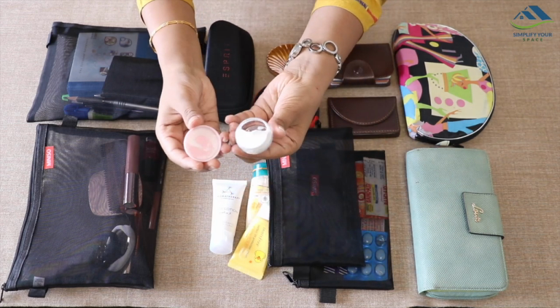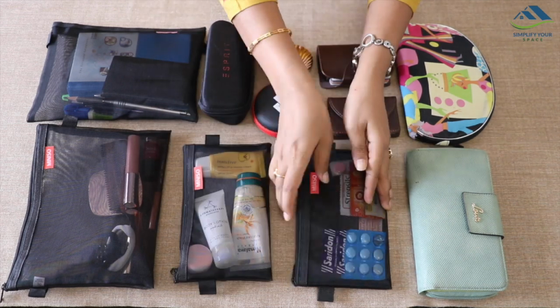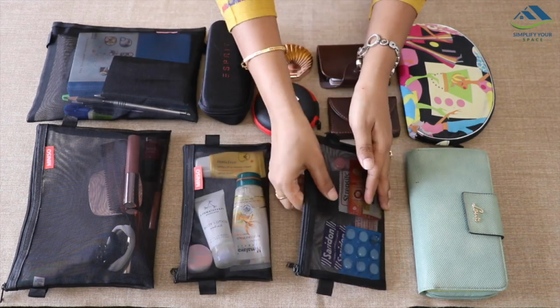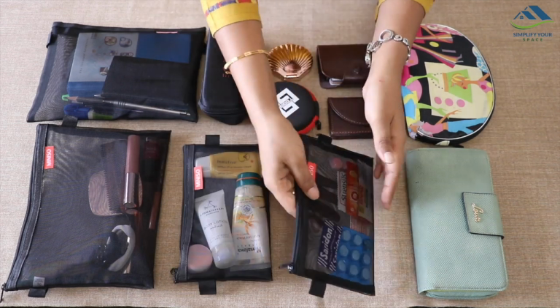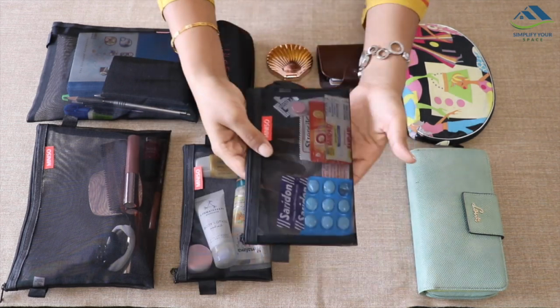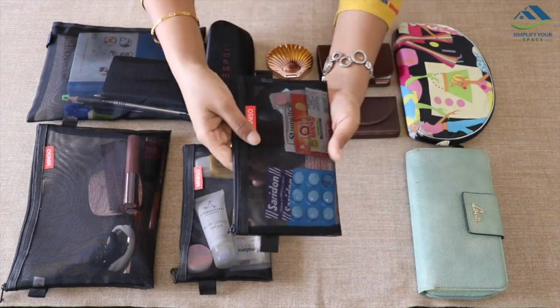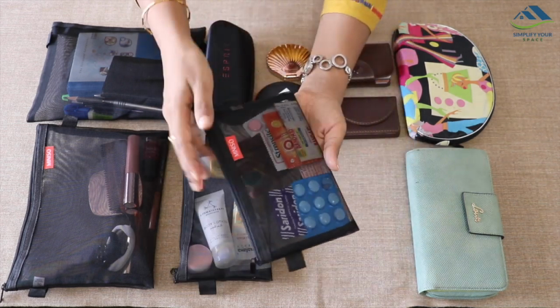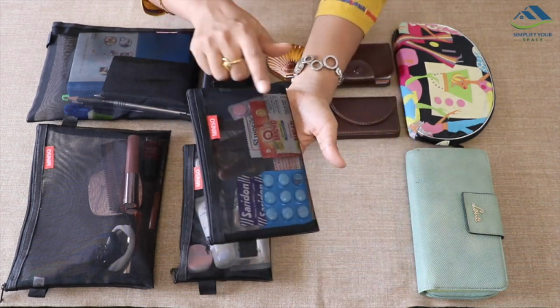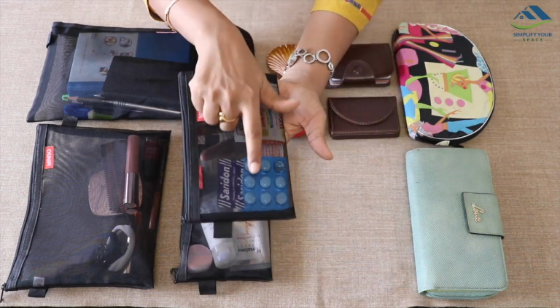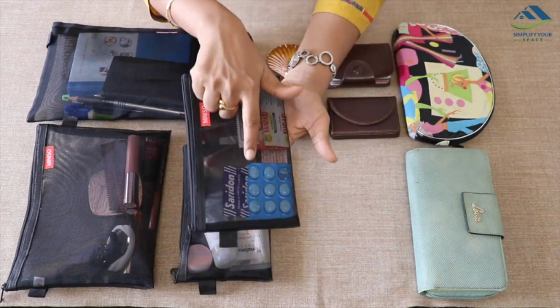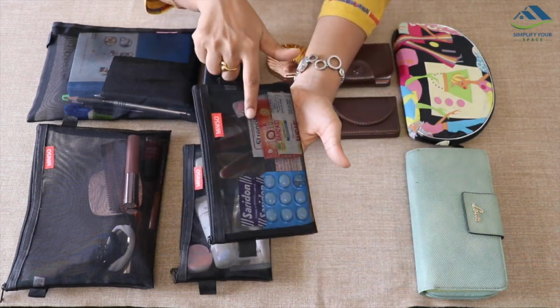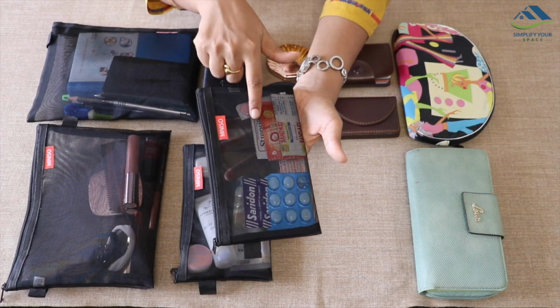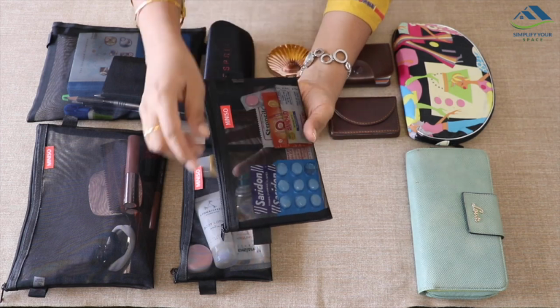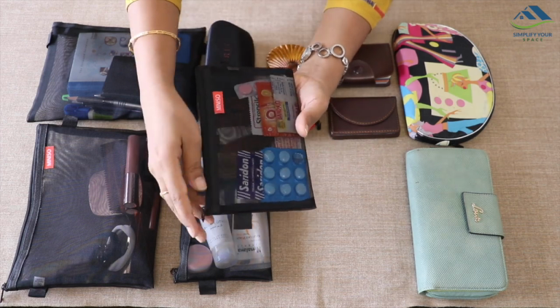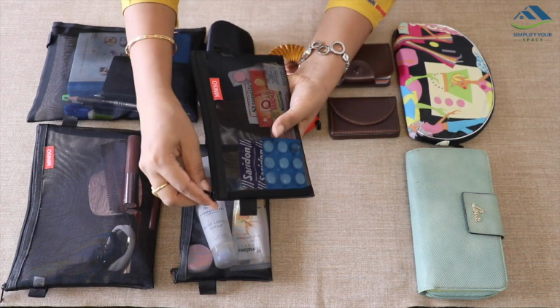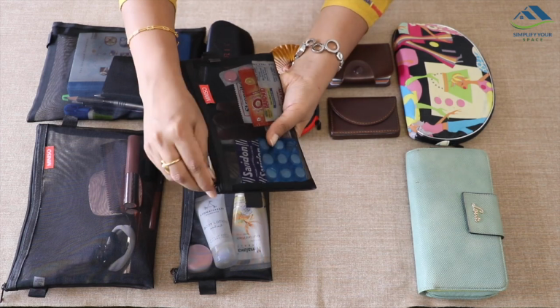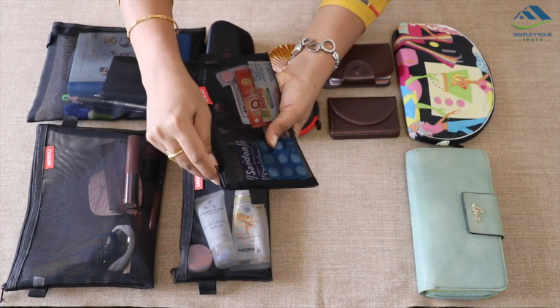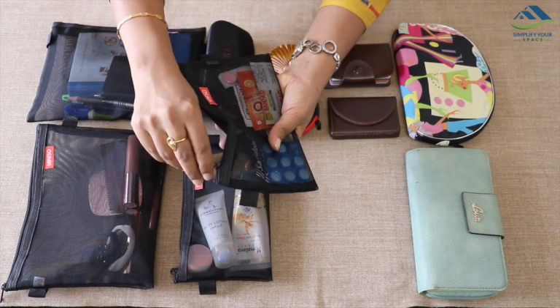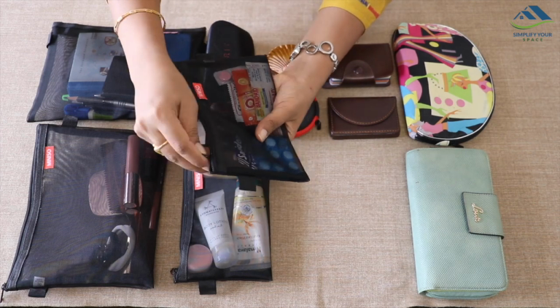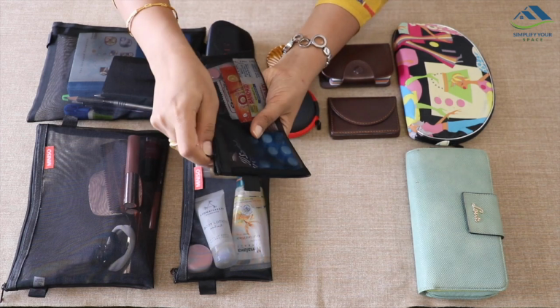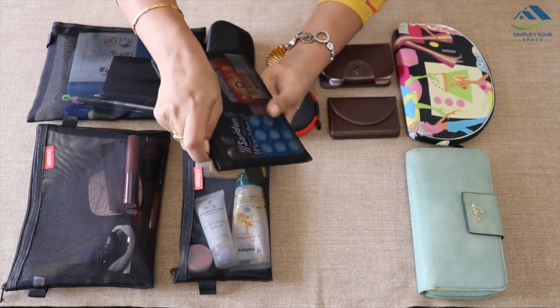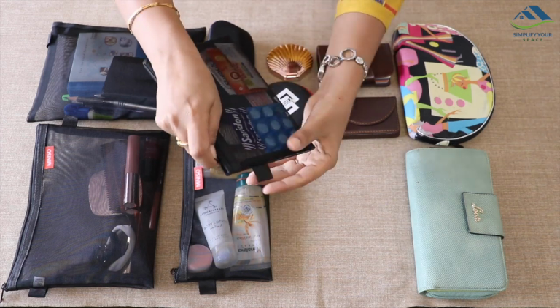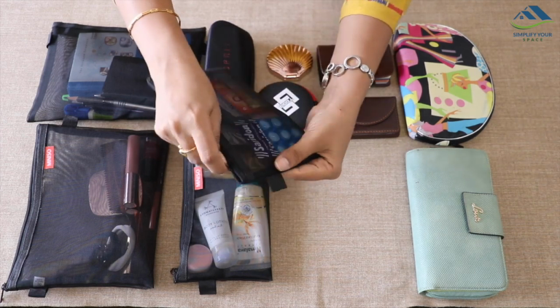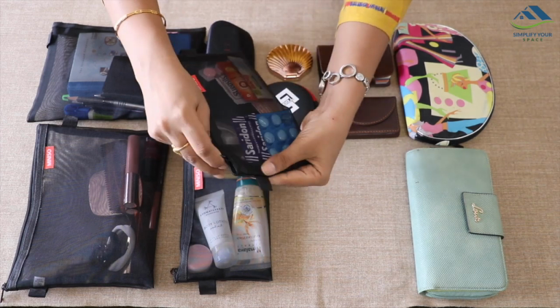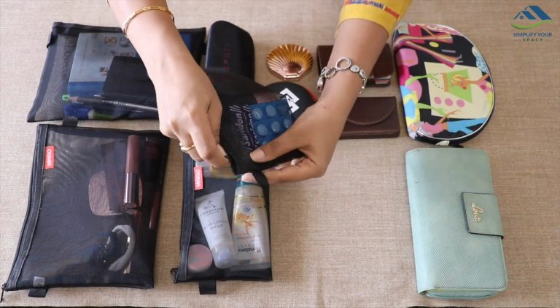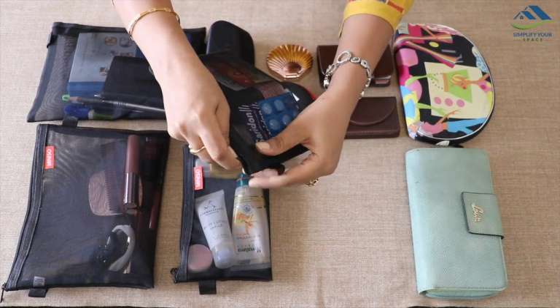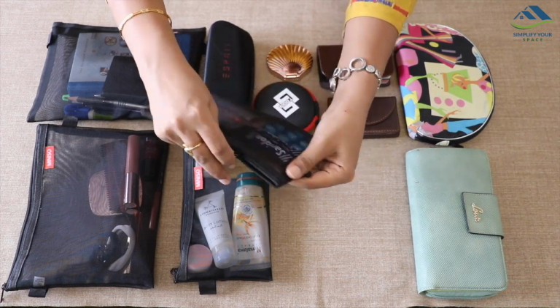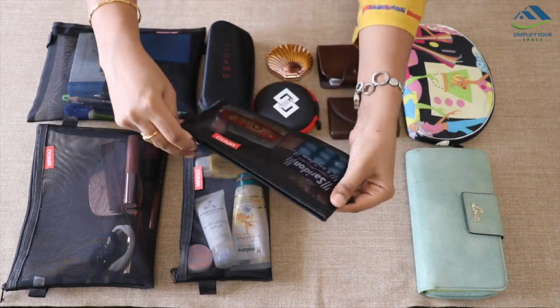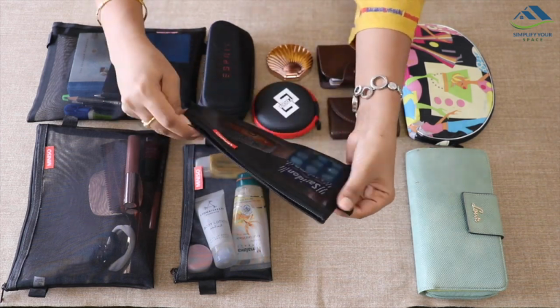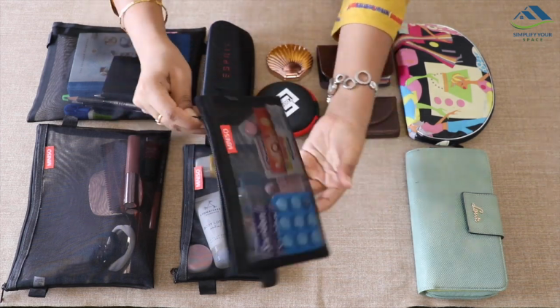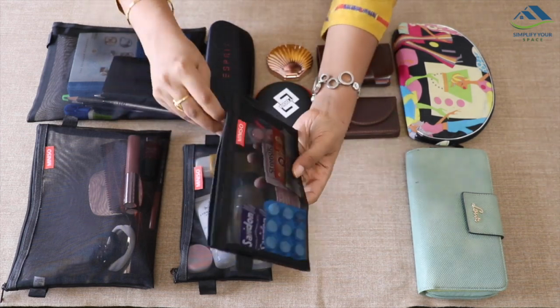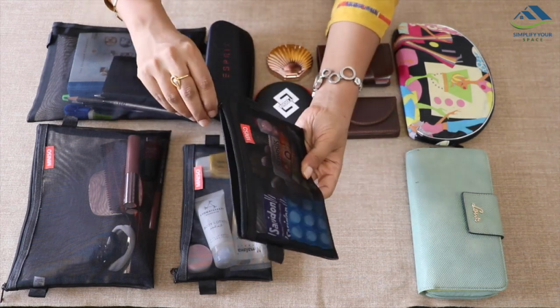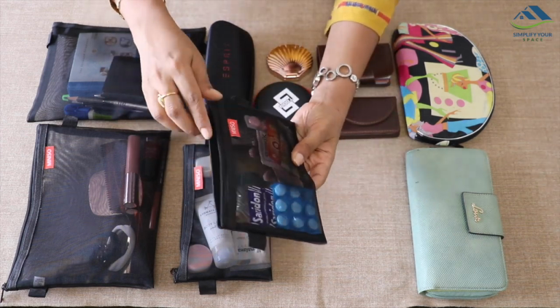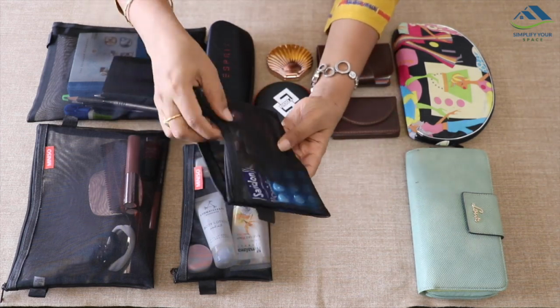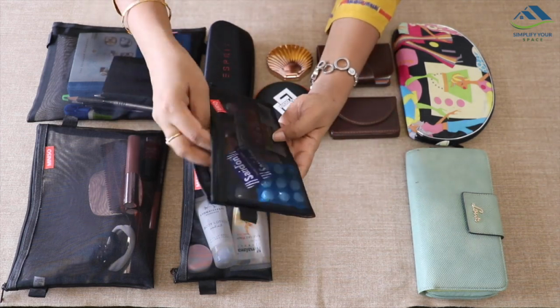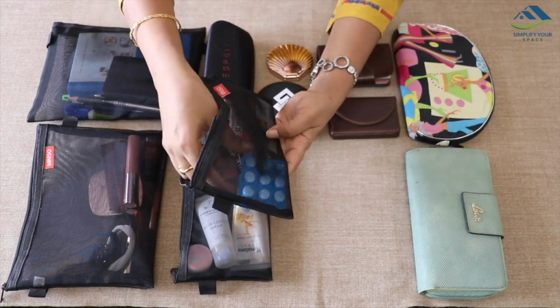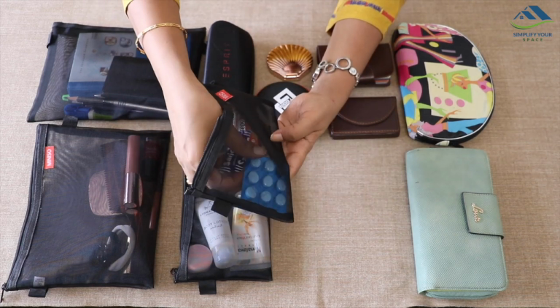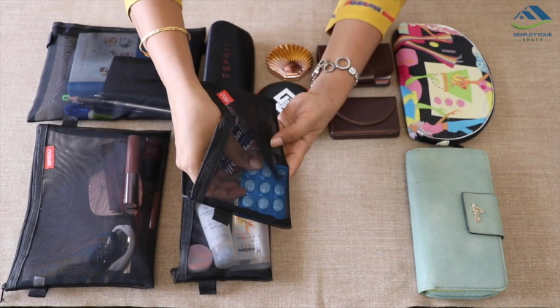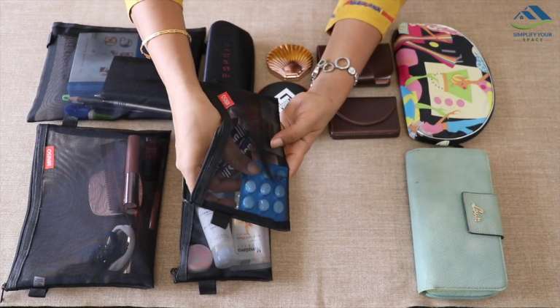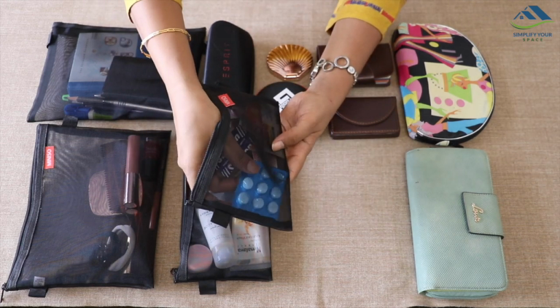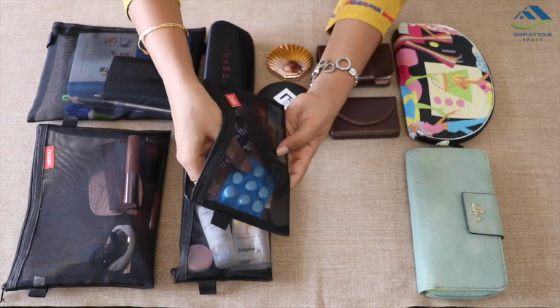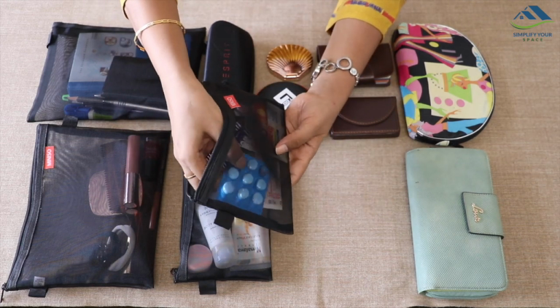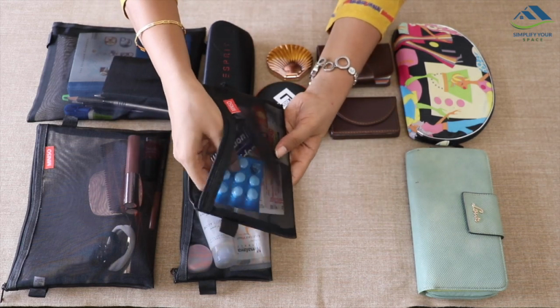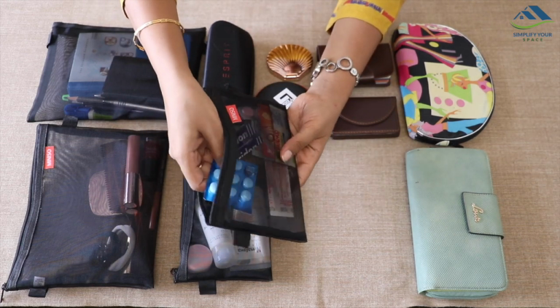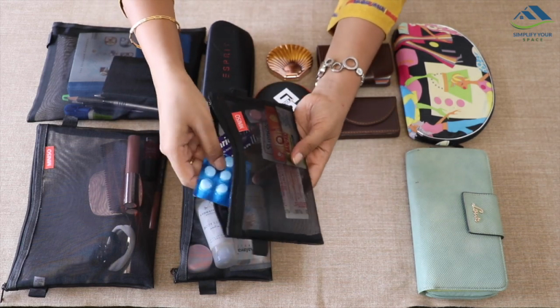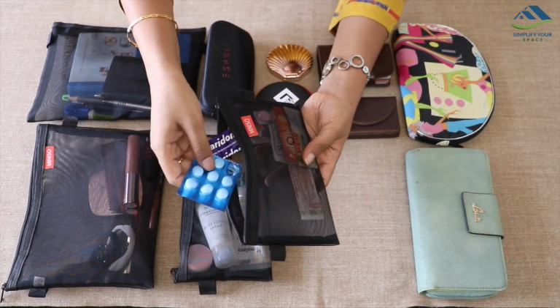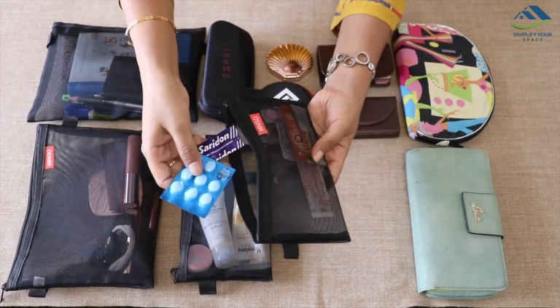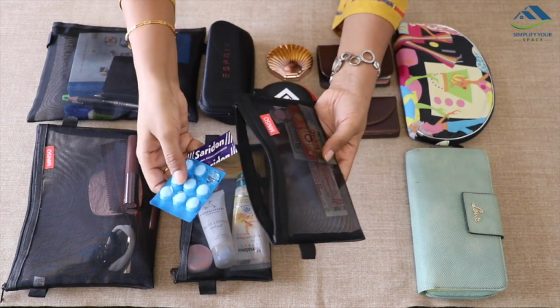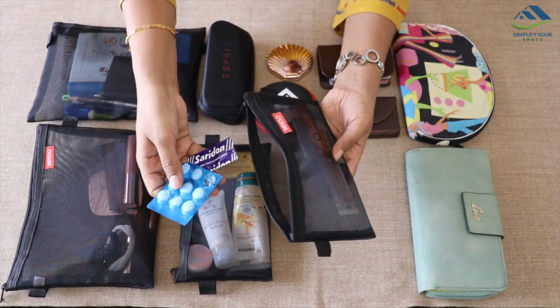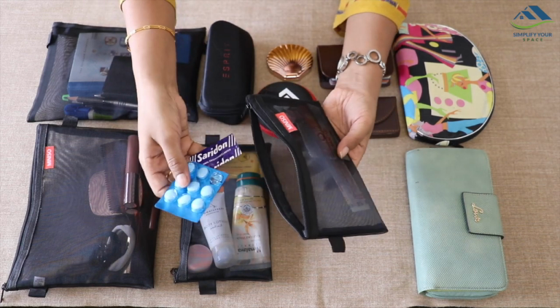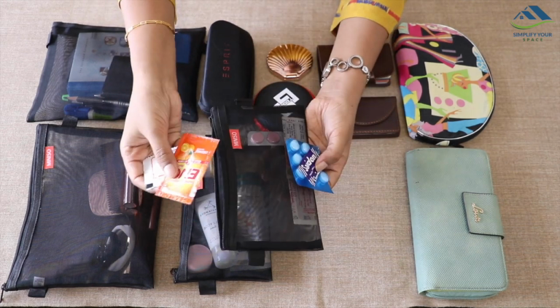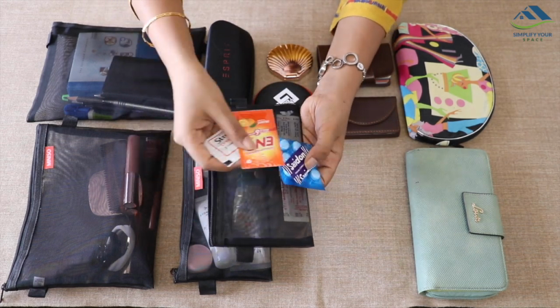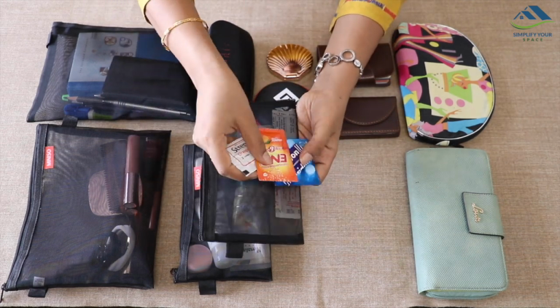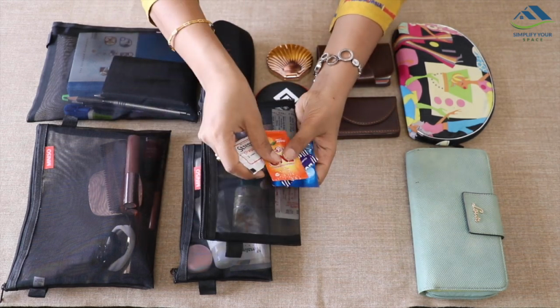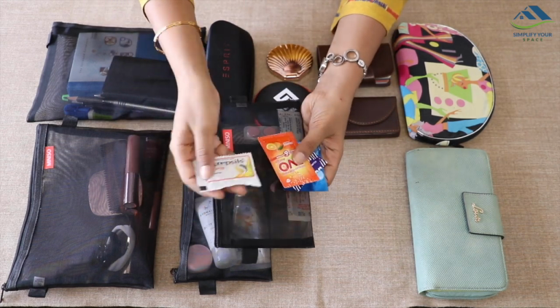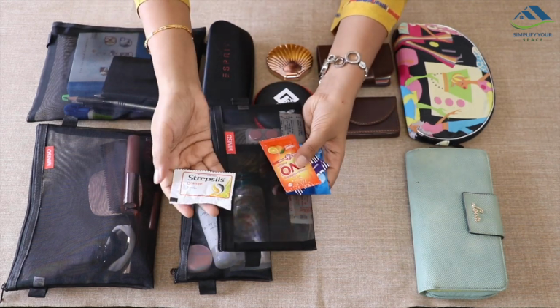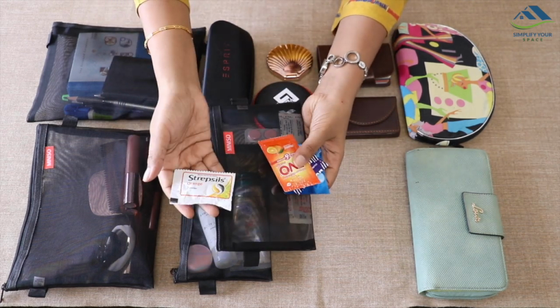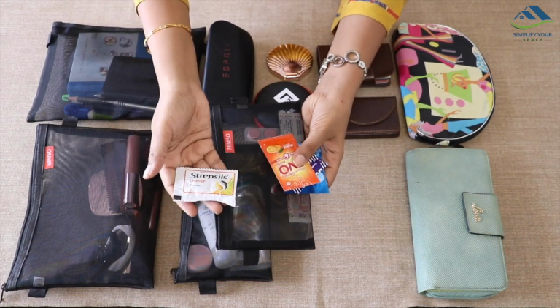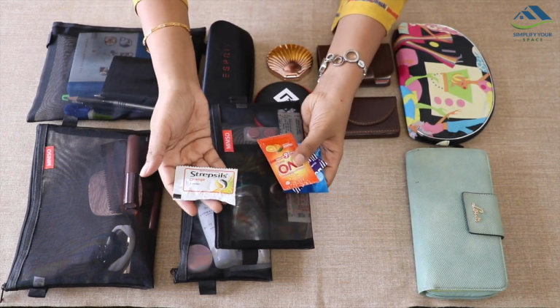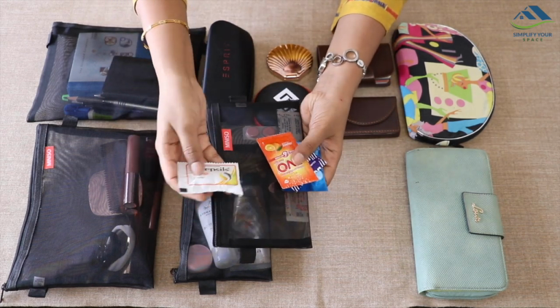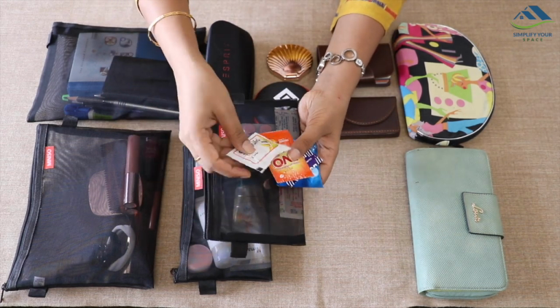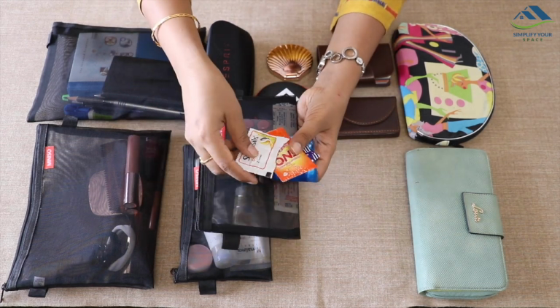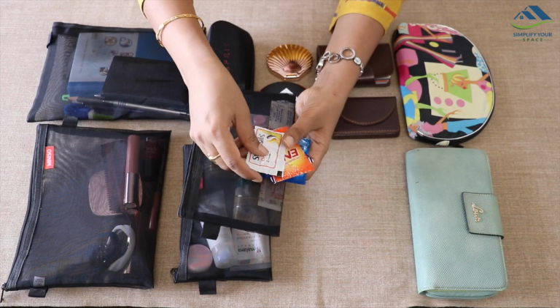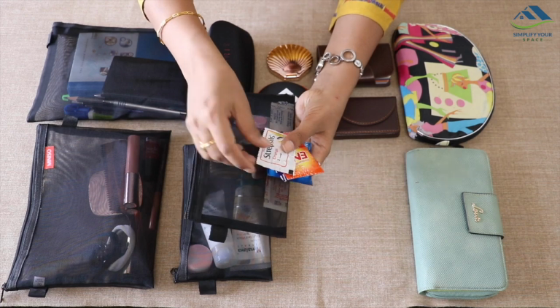In this pouch, all the emergency medicines are kept for headache, fever, and acidity, along with a few band-aids.